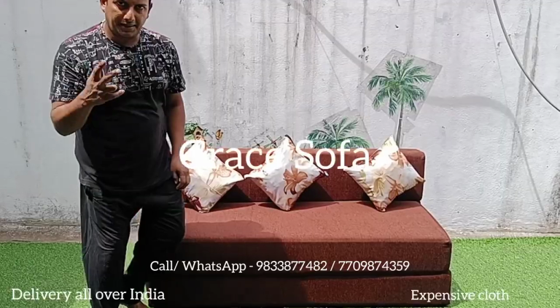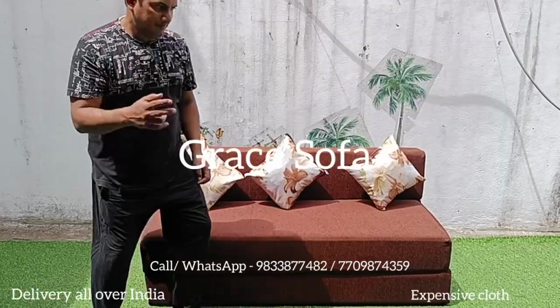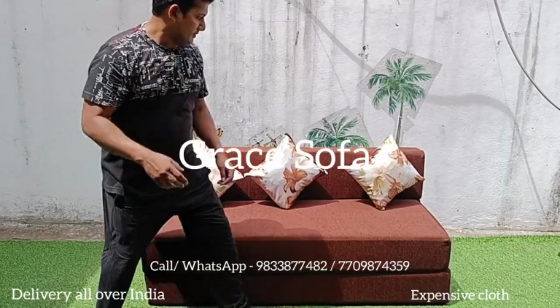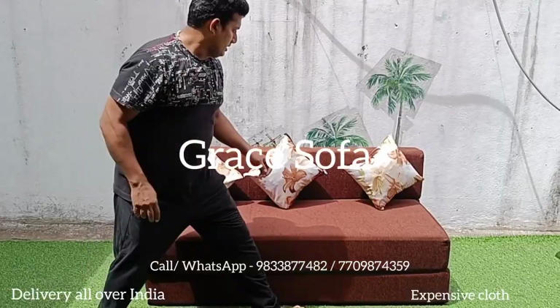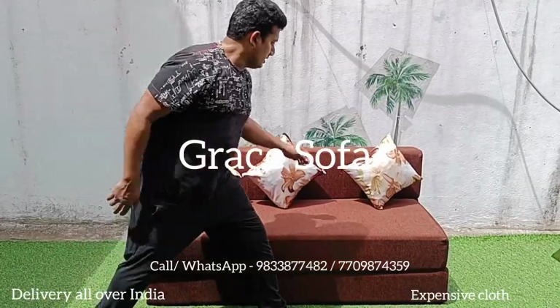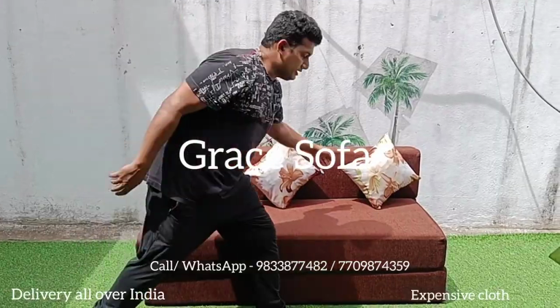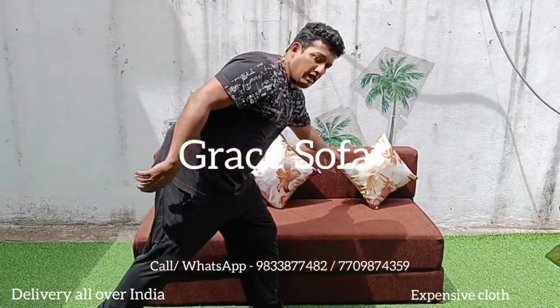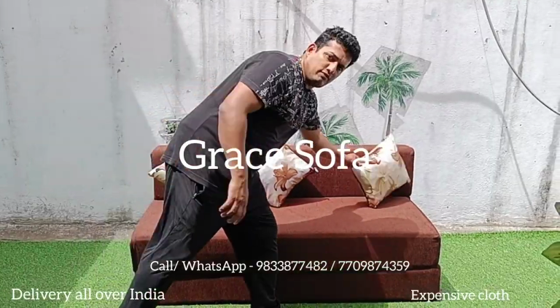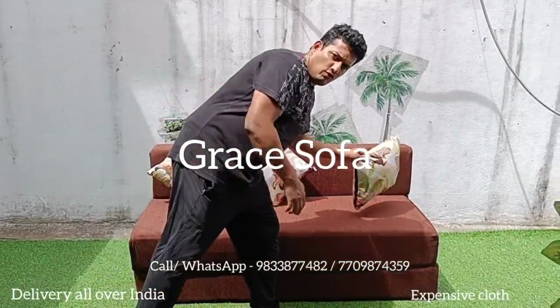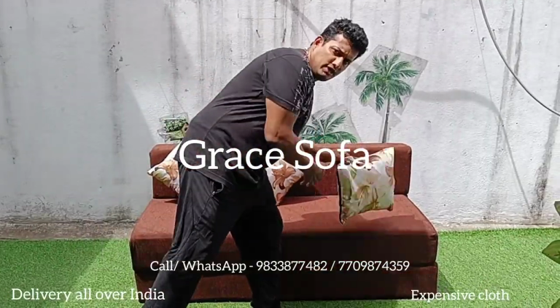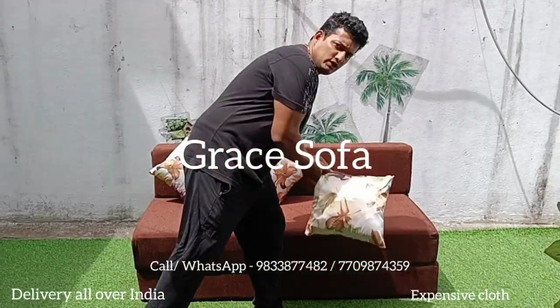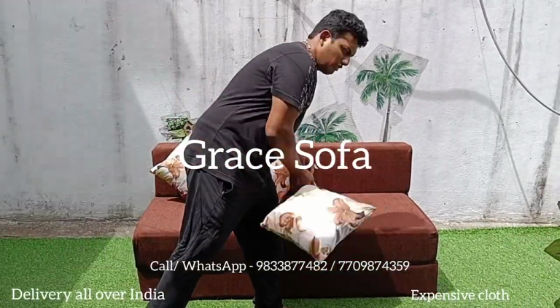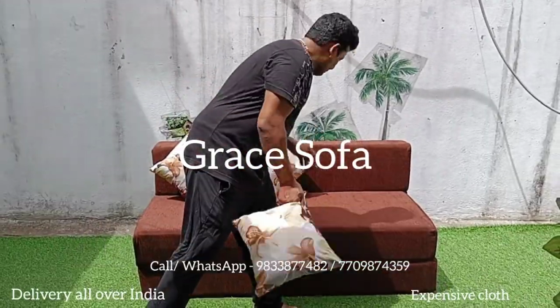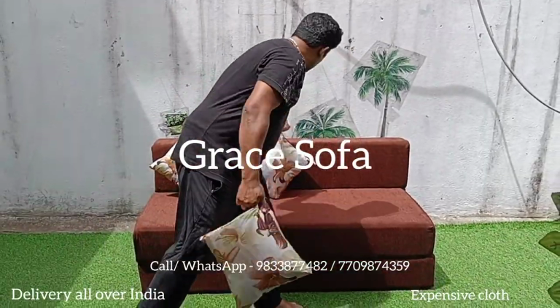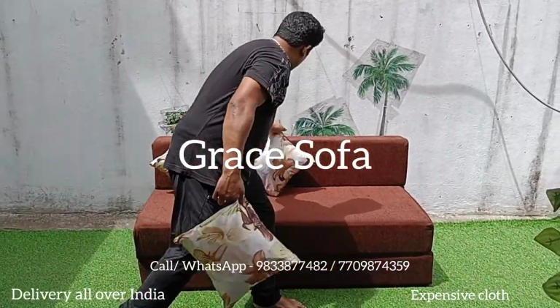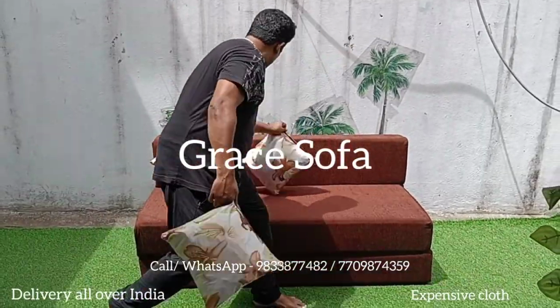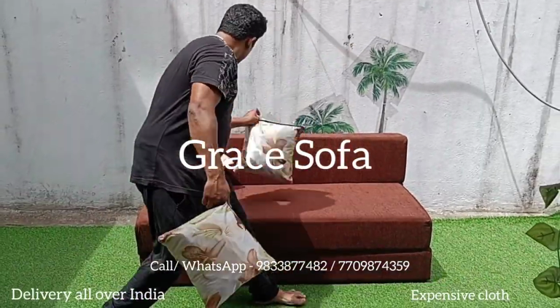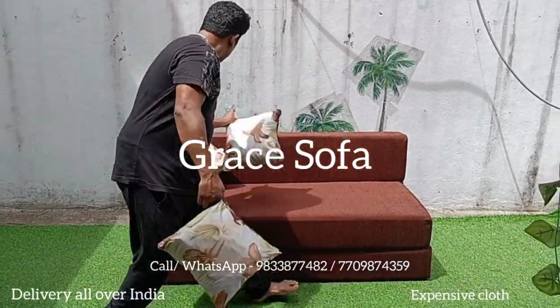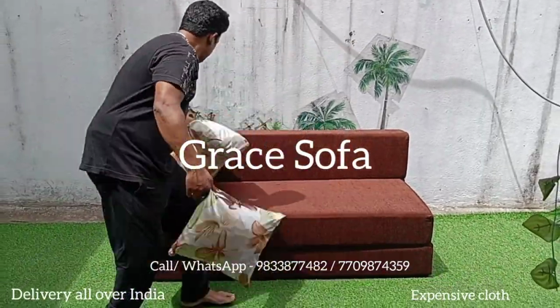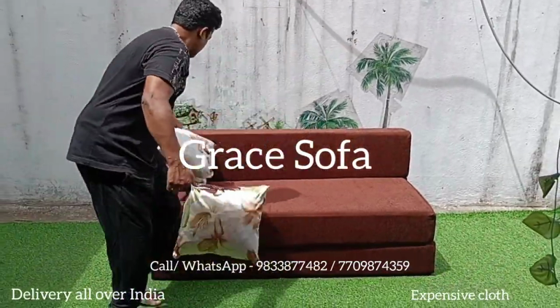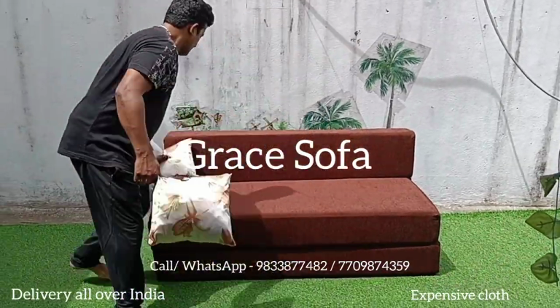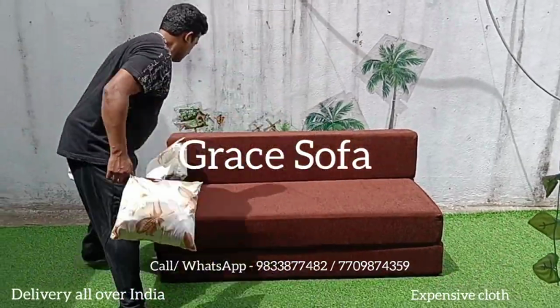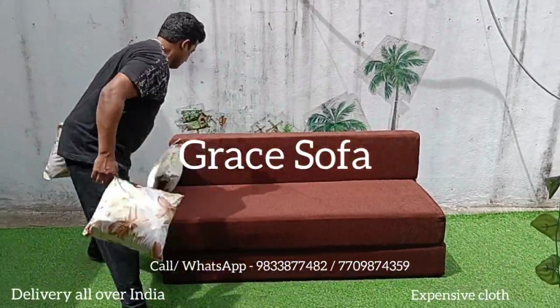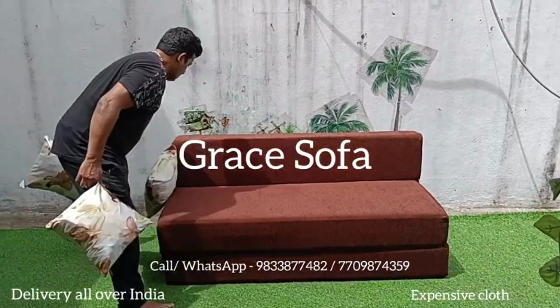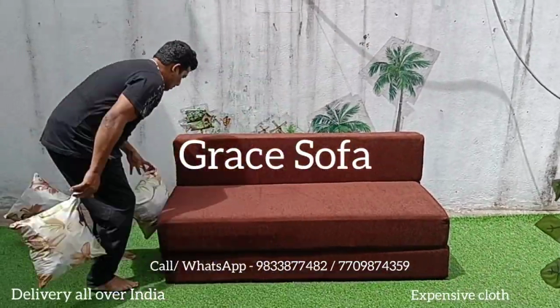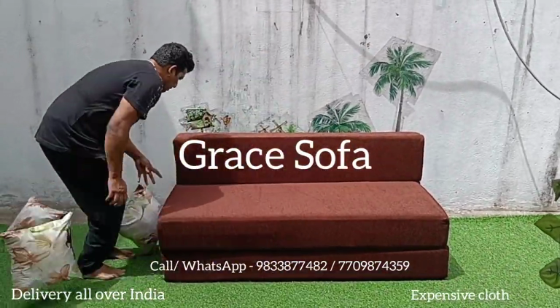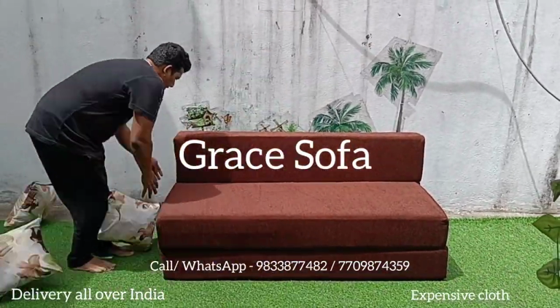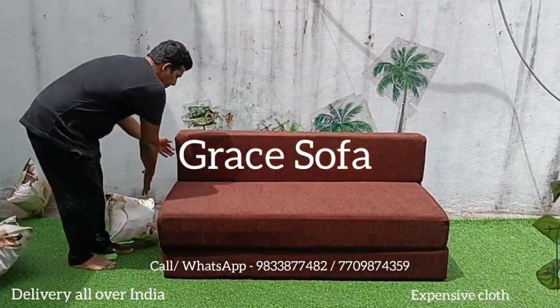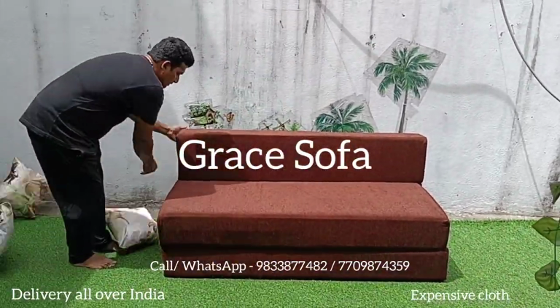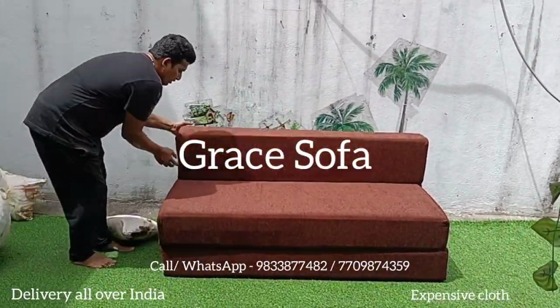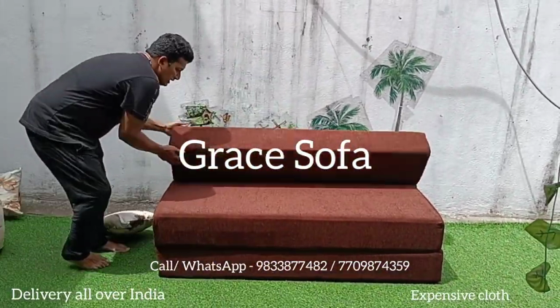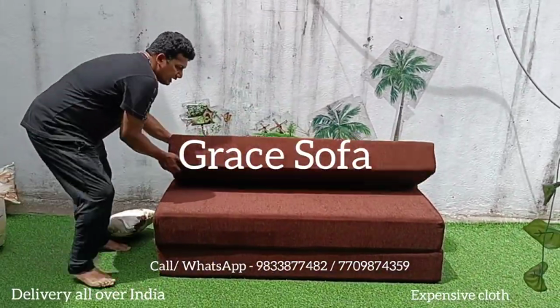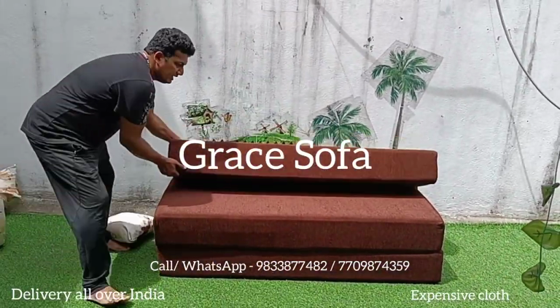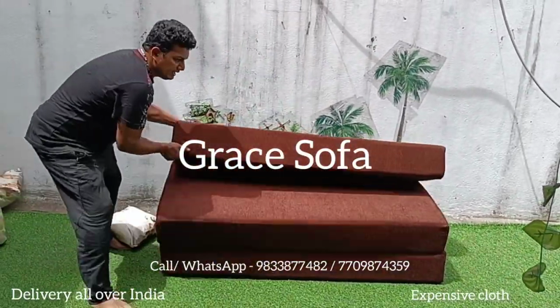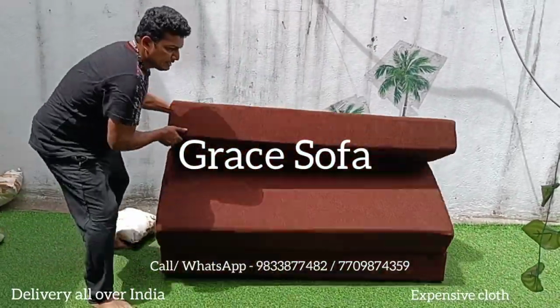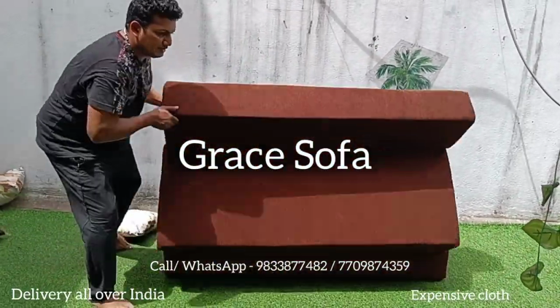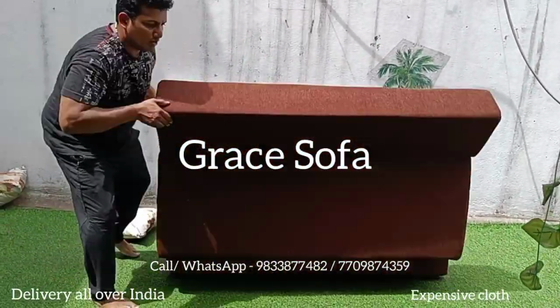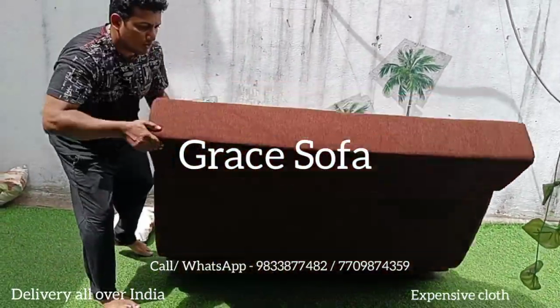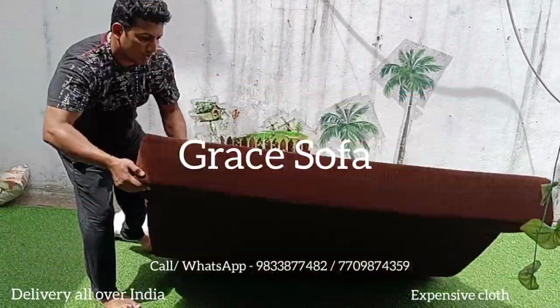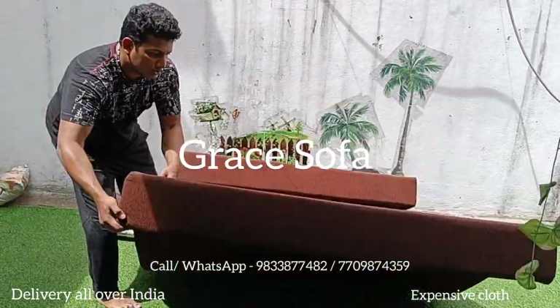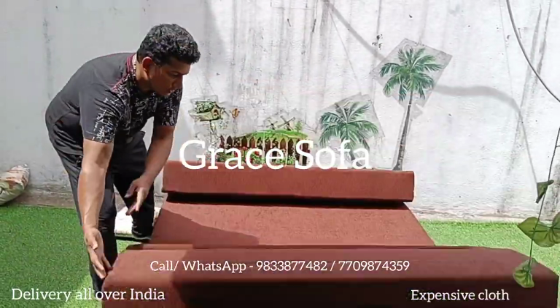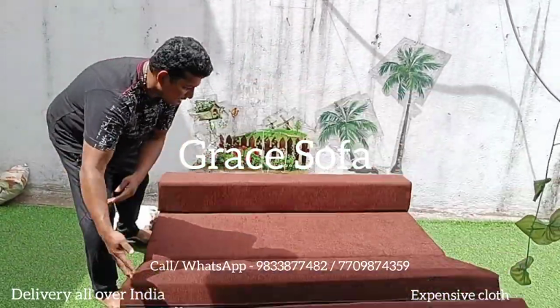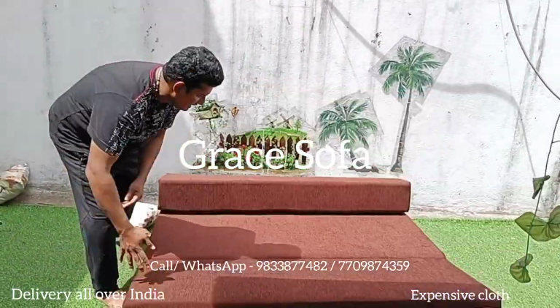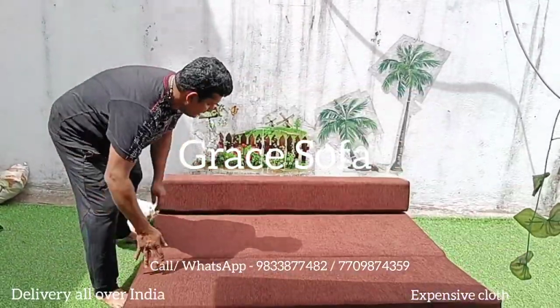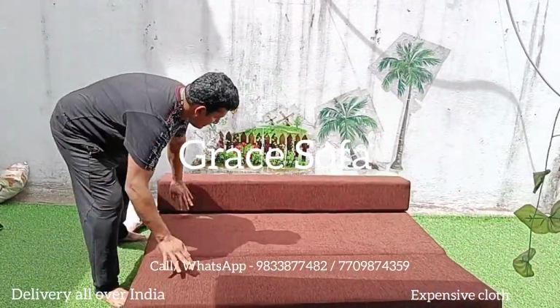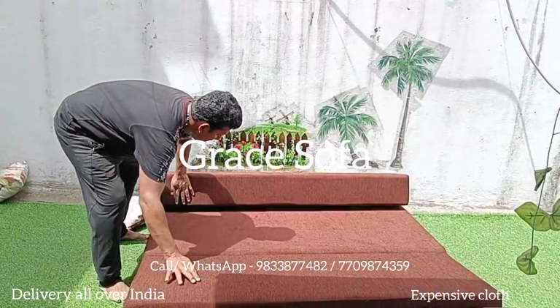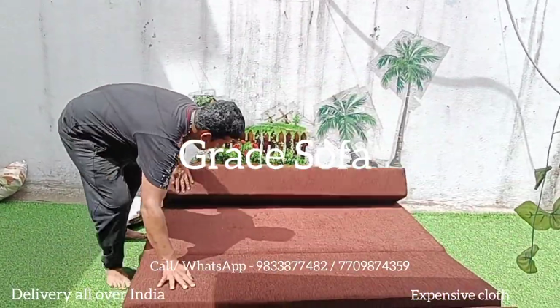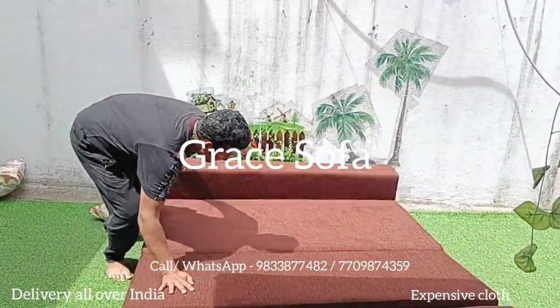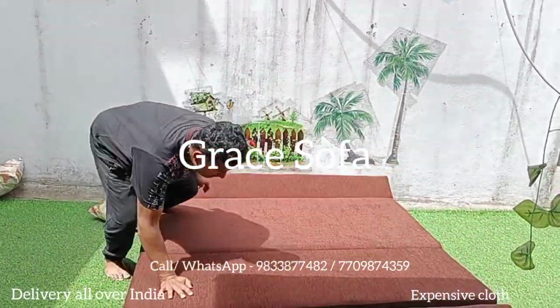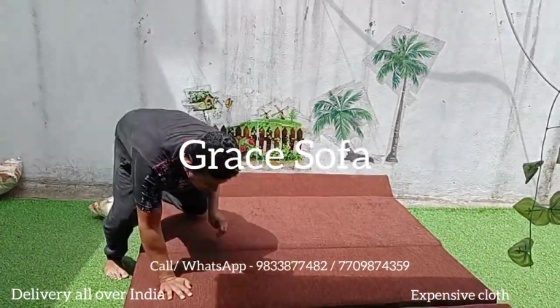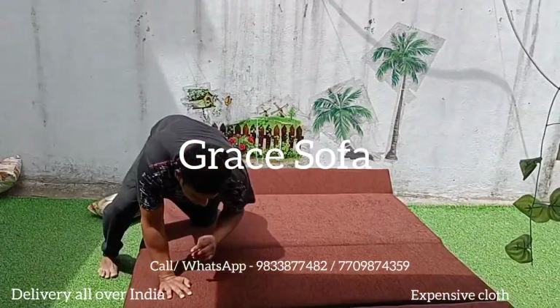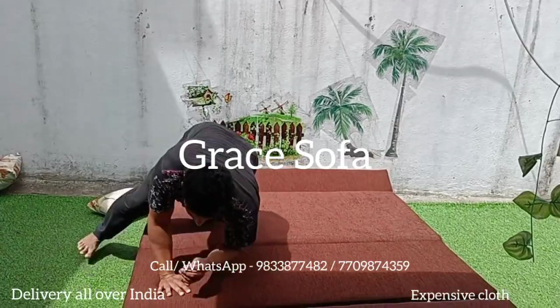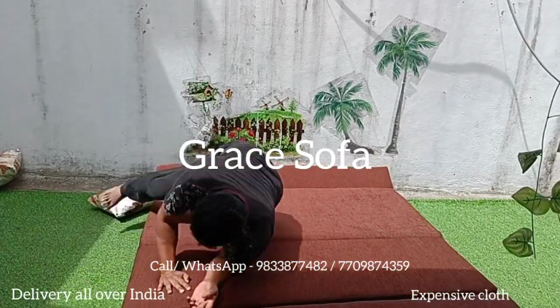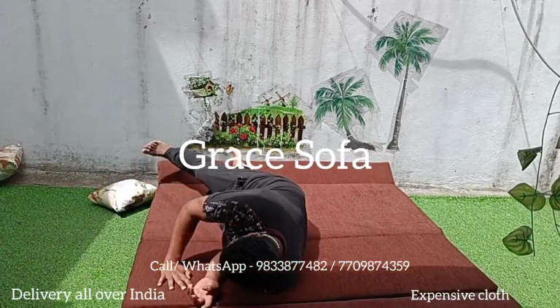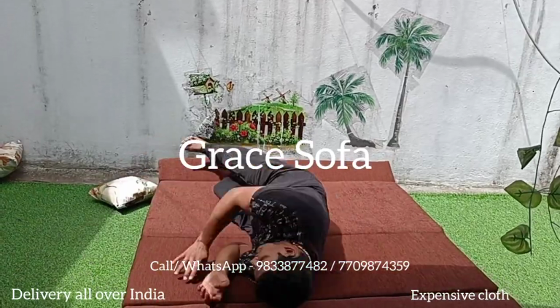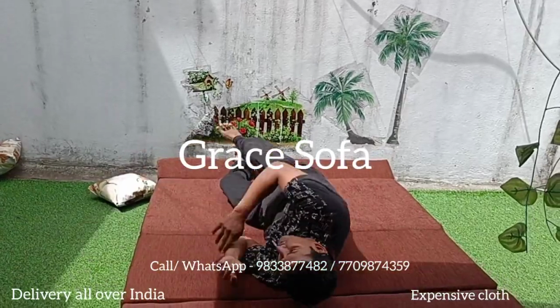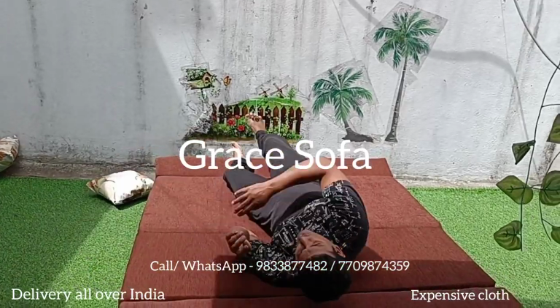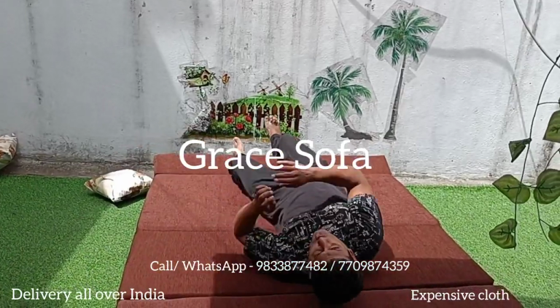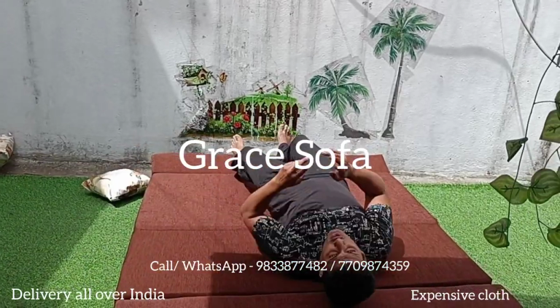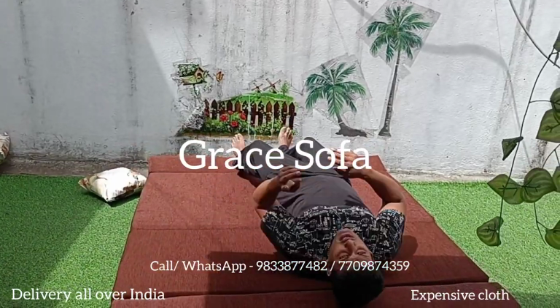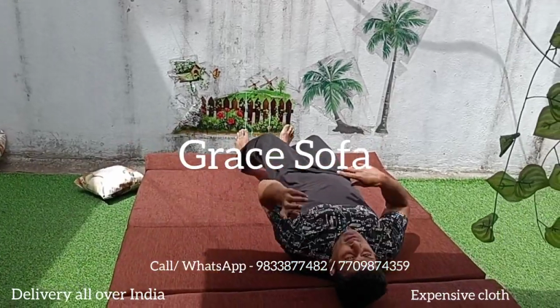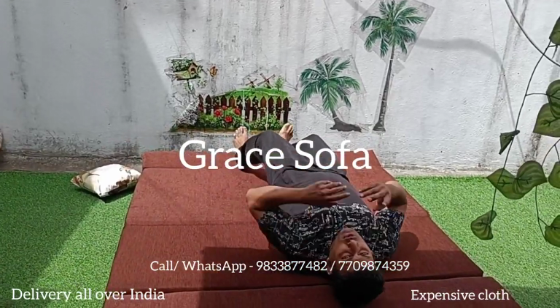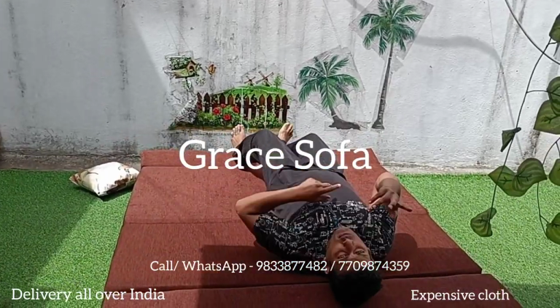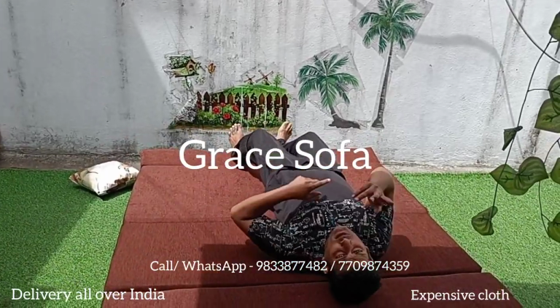This is a folding sofa. This is not a bed. You can make this bed in a room, so we can do this in a bedroom as well.